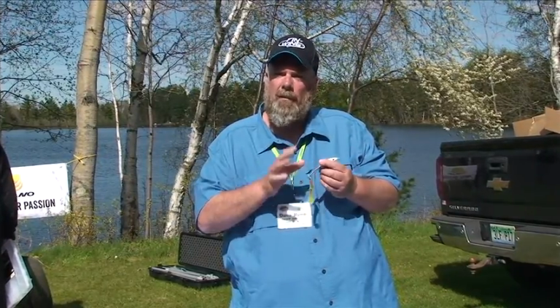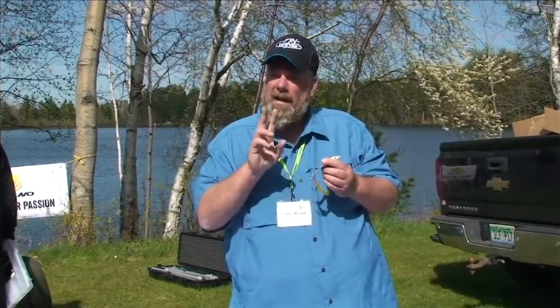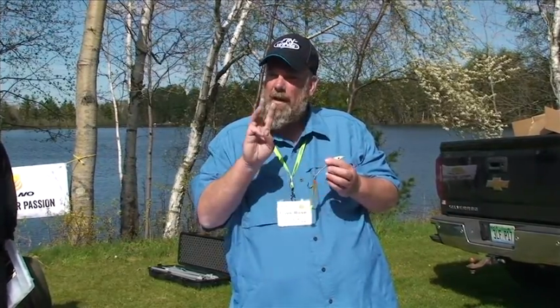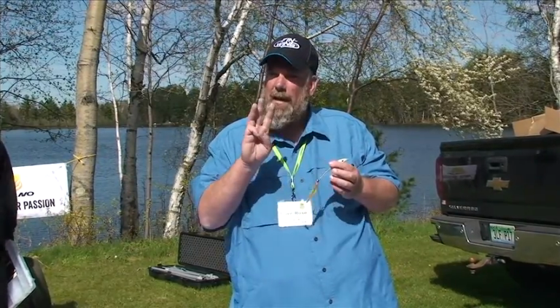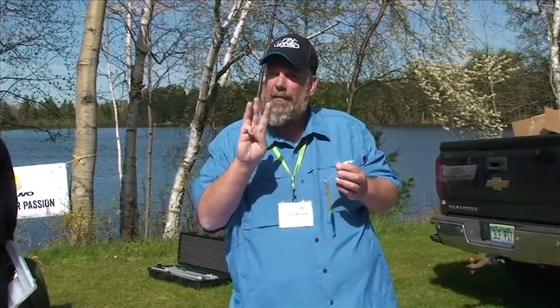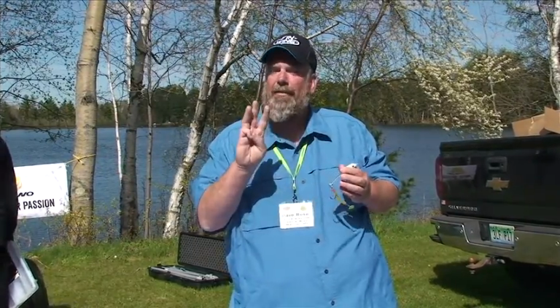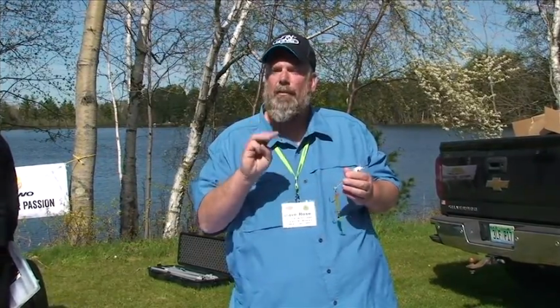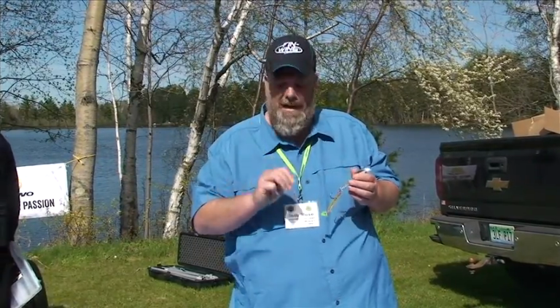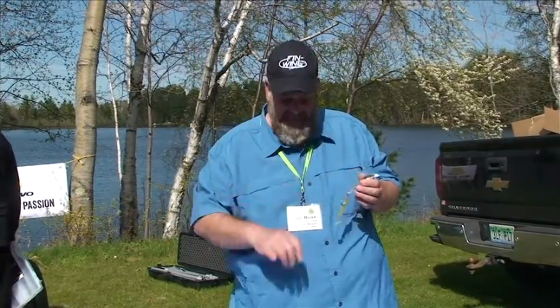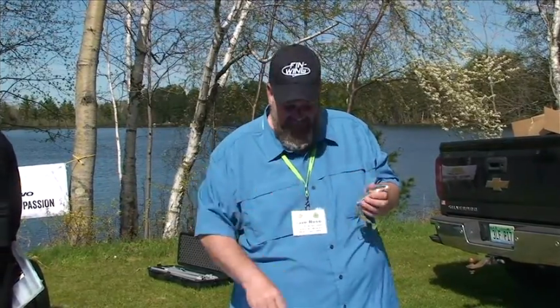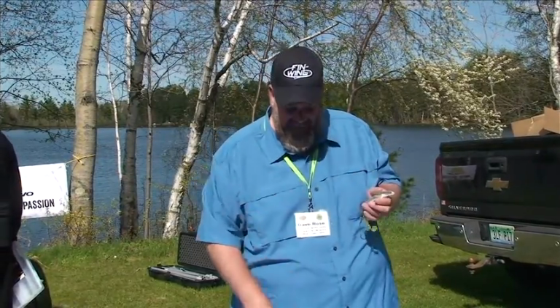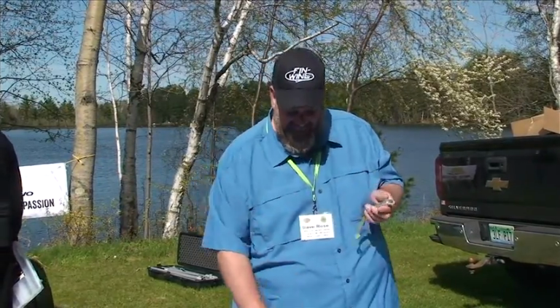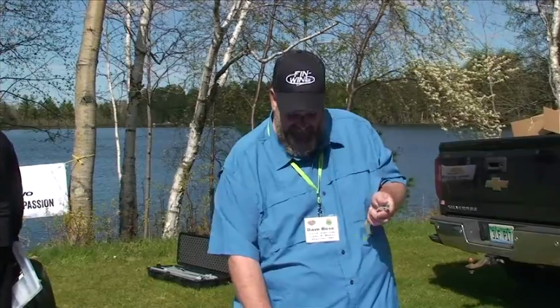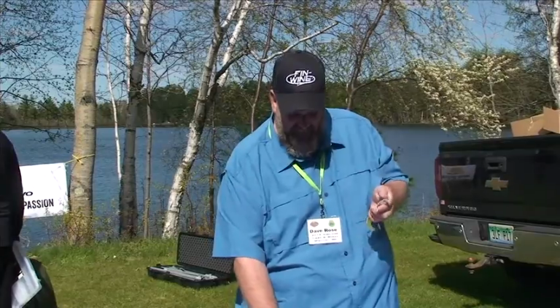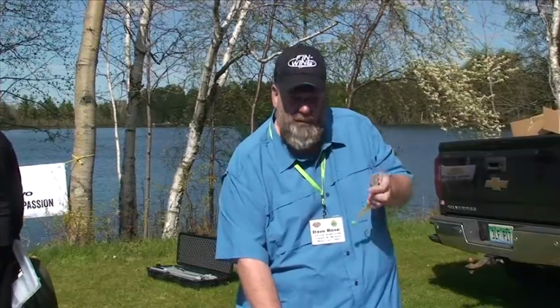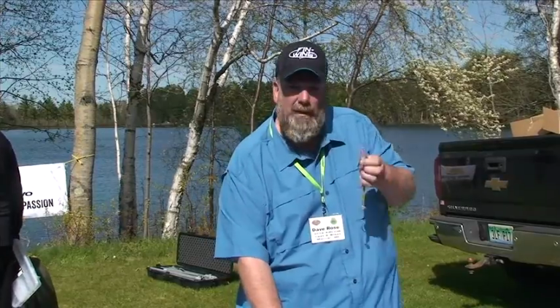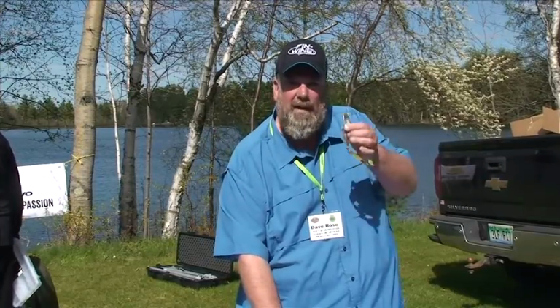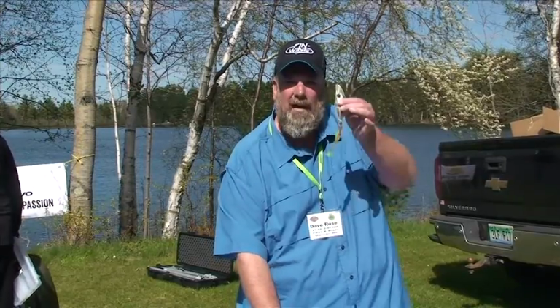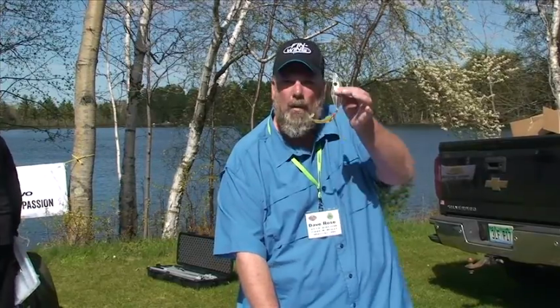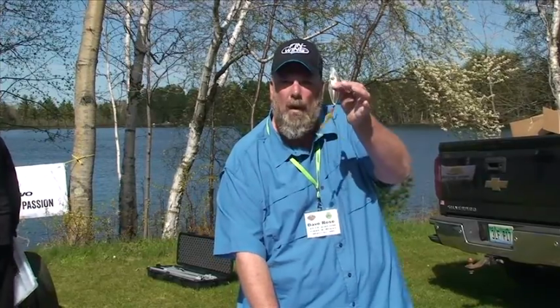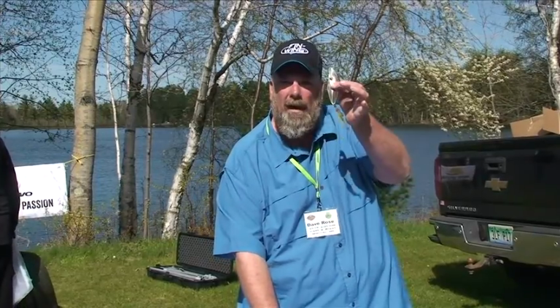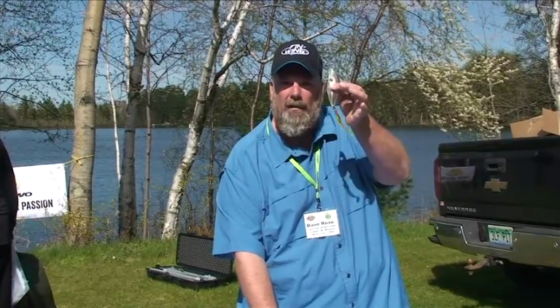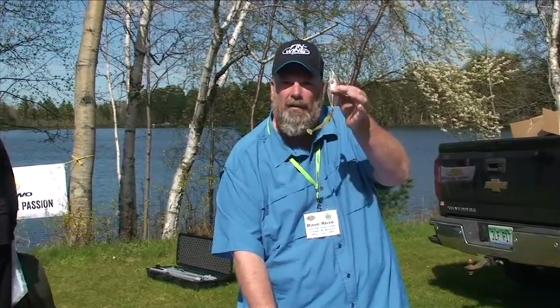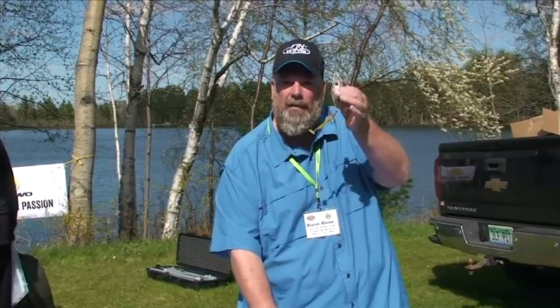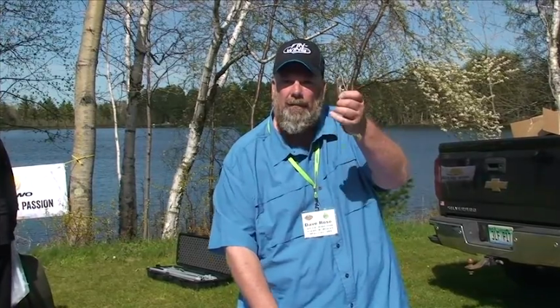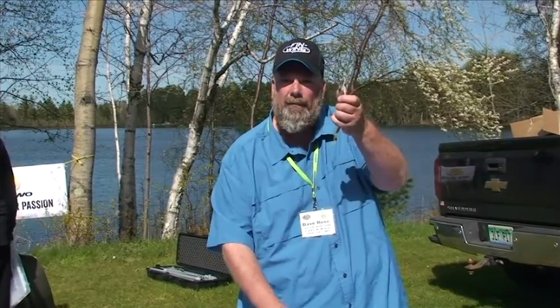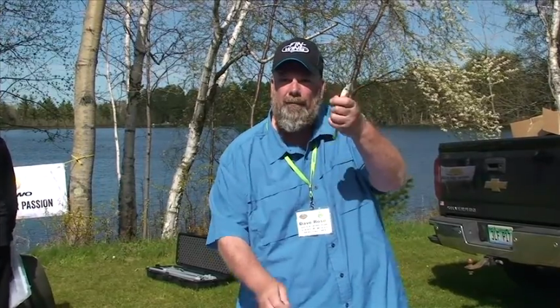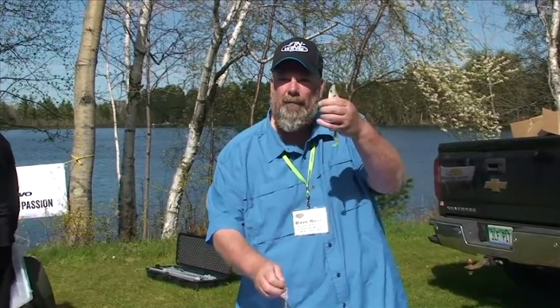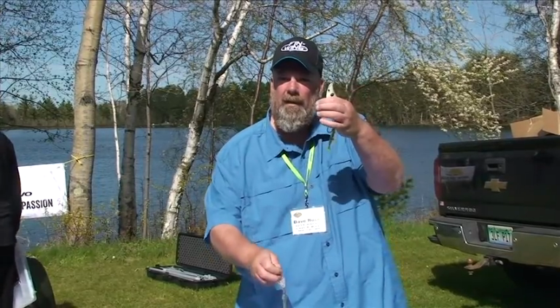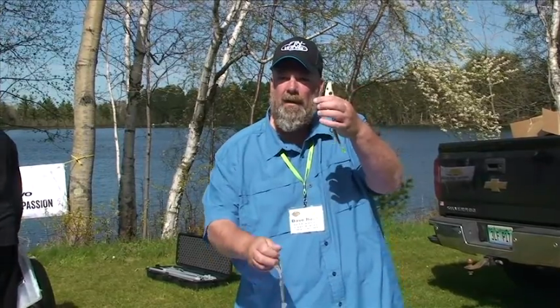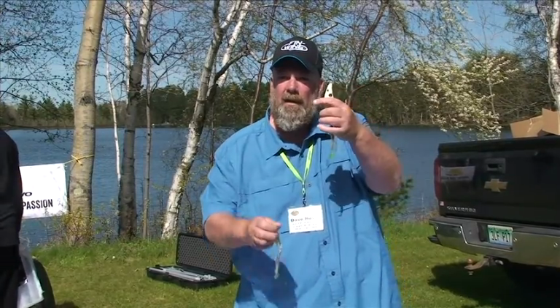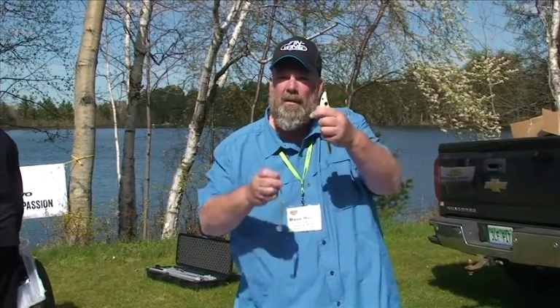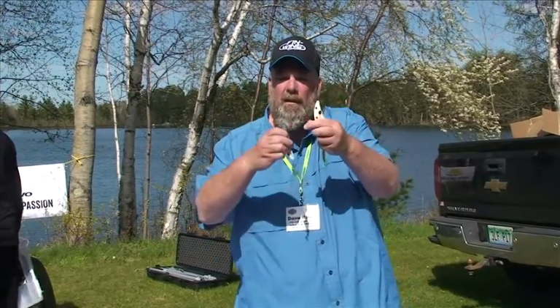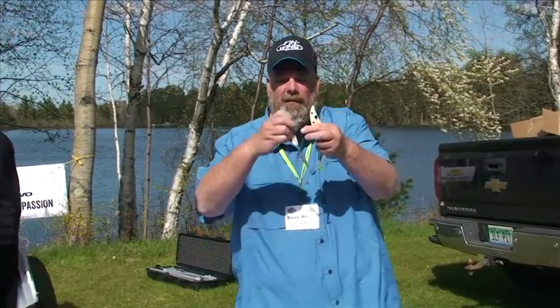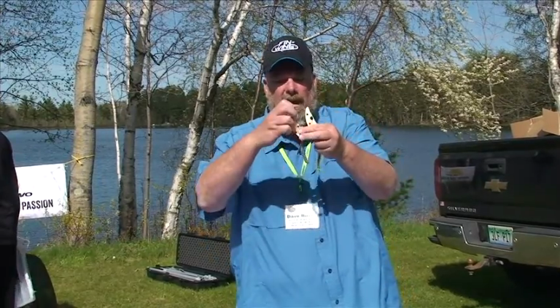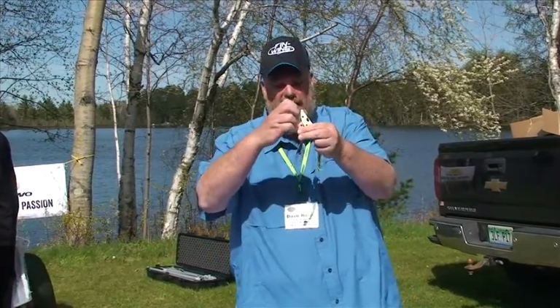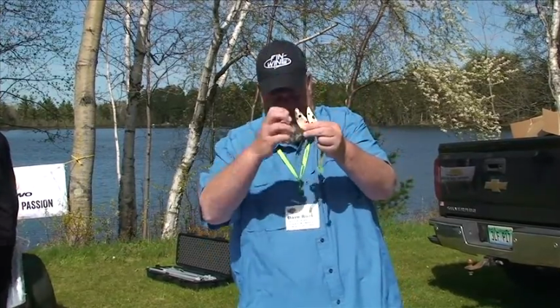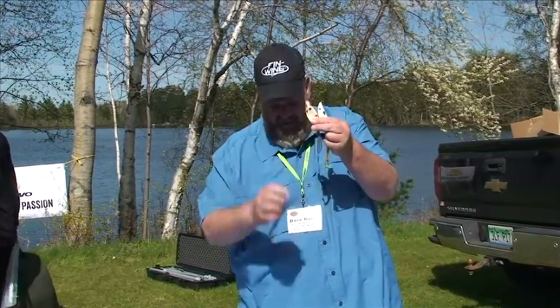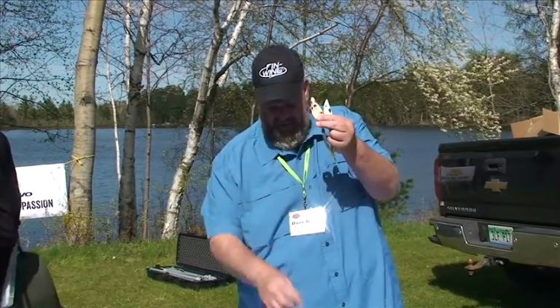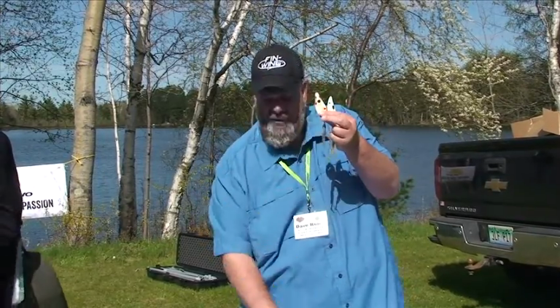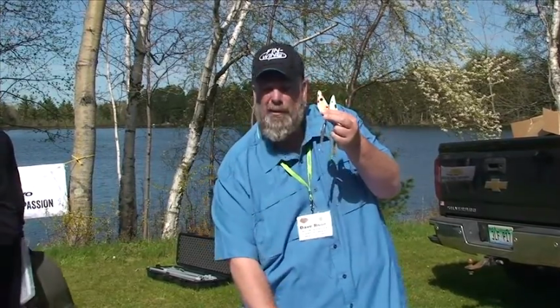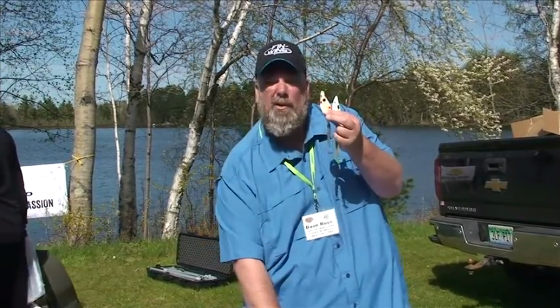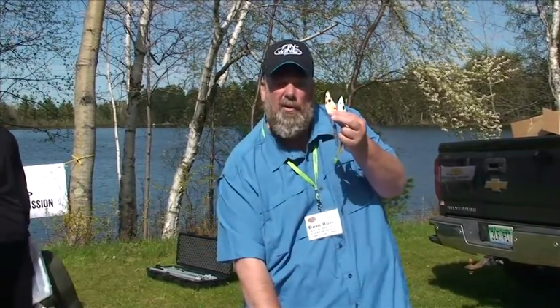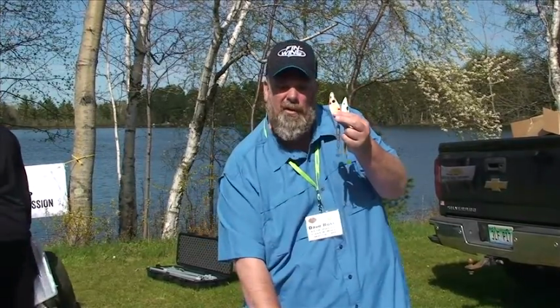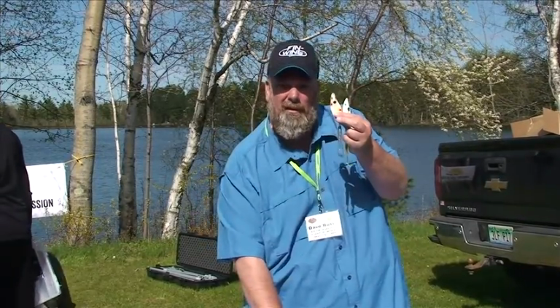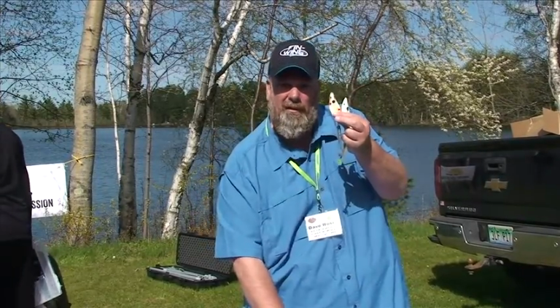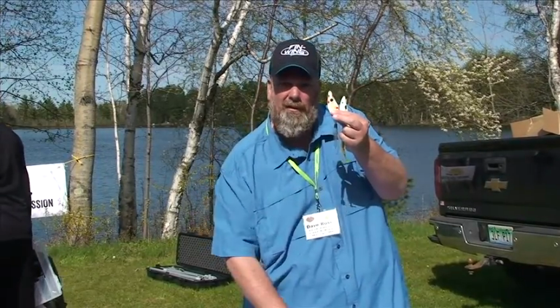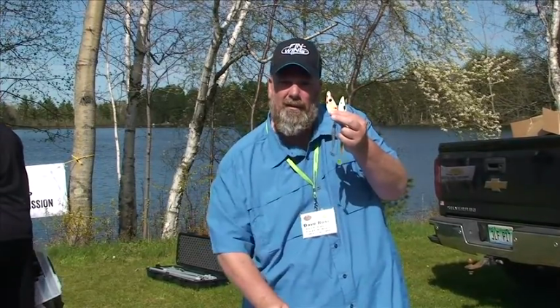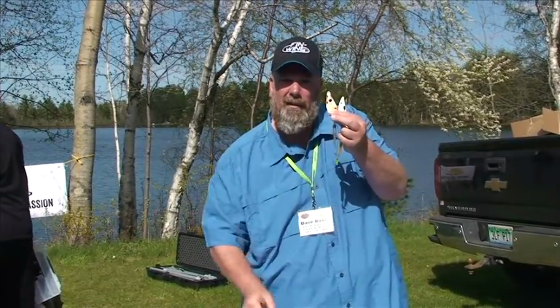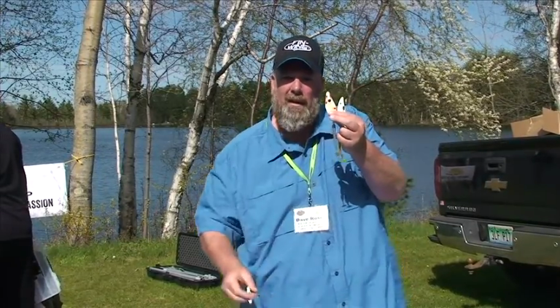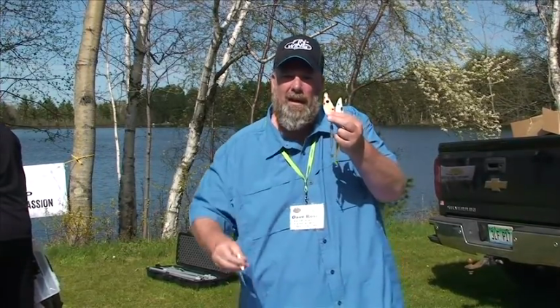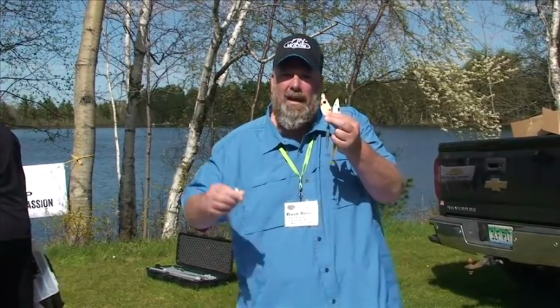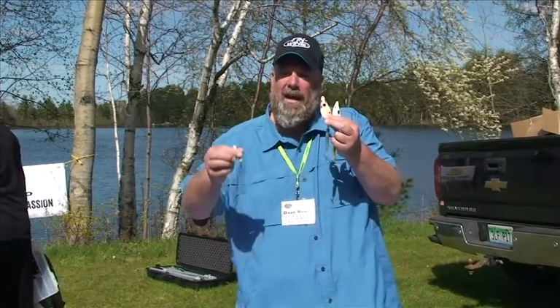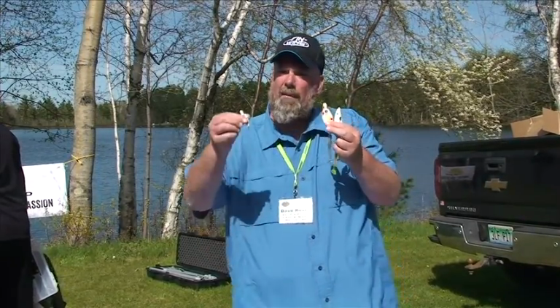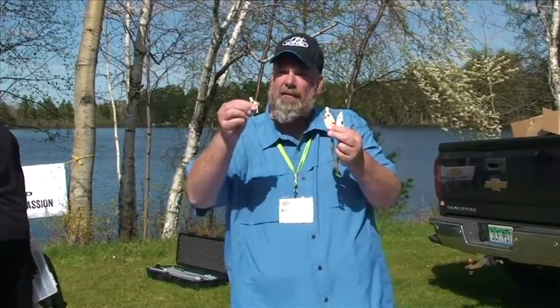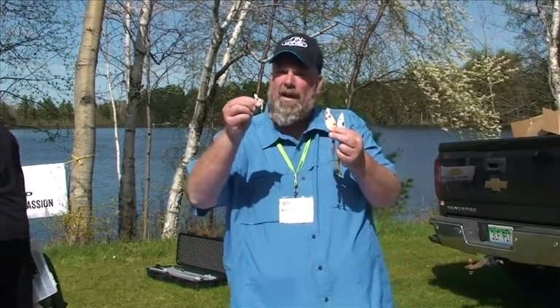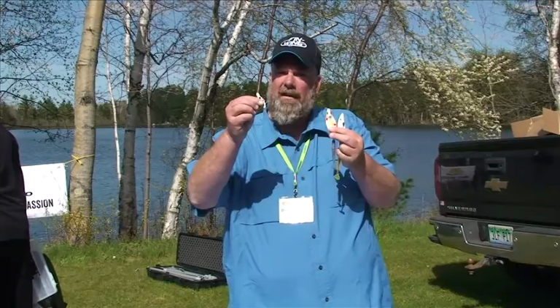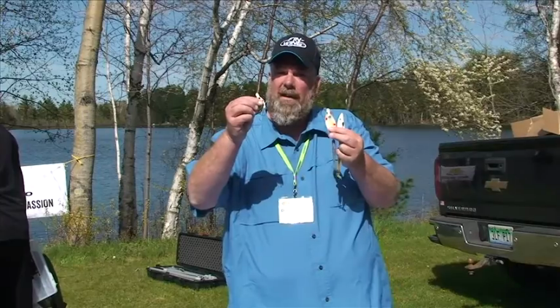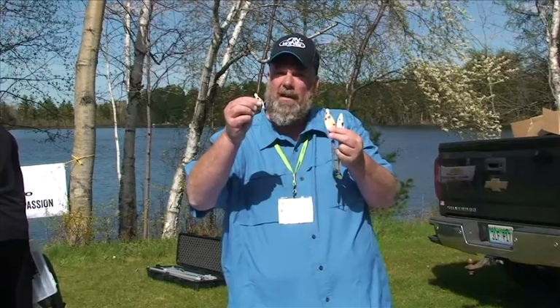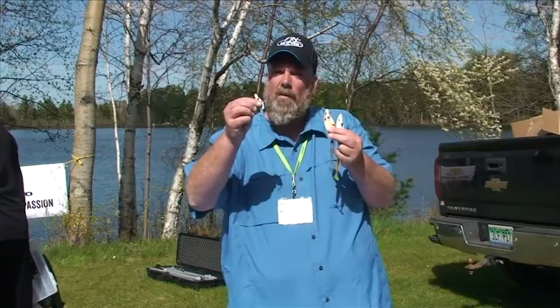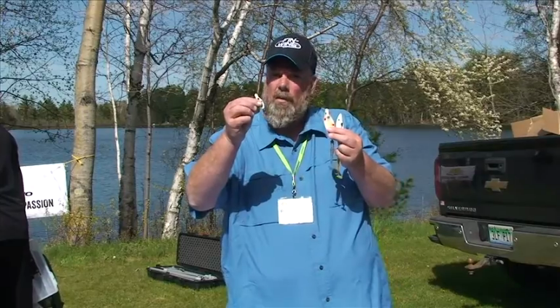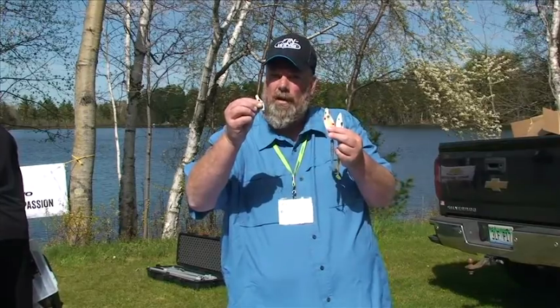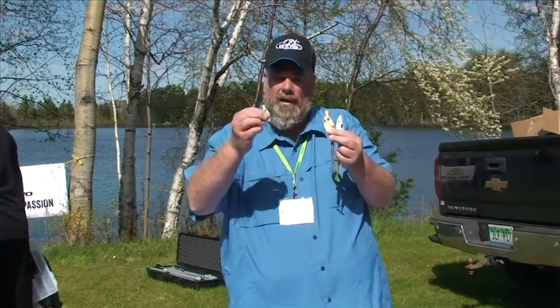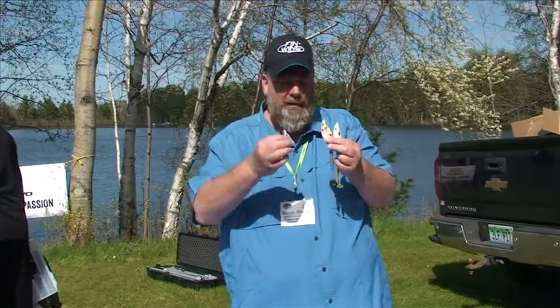Right now we have three sizes: we've got the one ounce, we've got the three-quarter ounce, and we've got the quarter ounce.